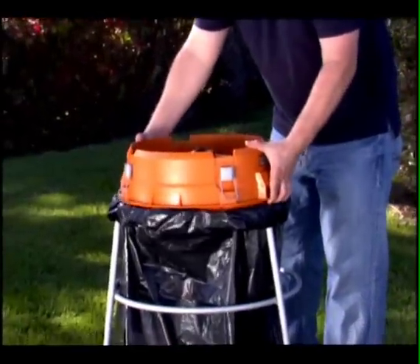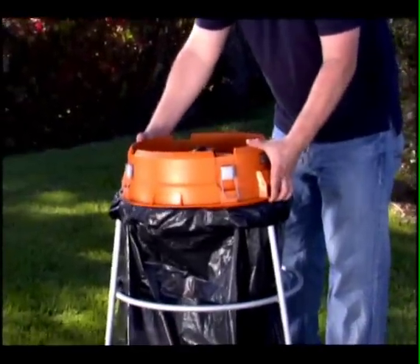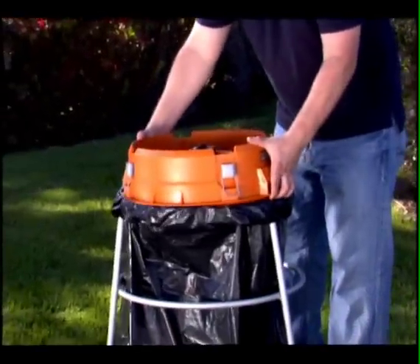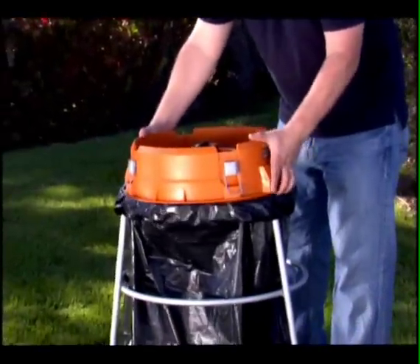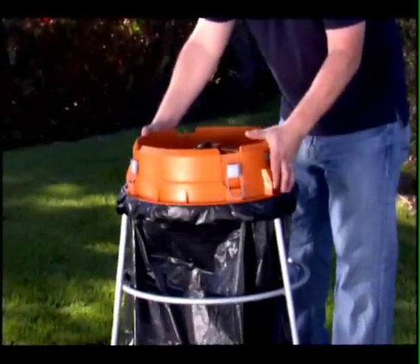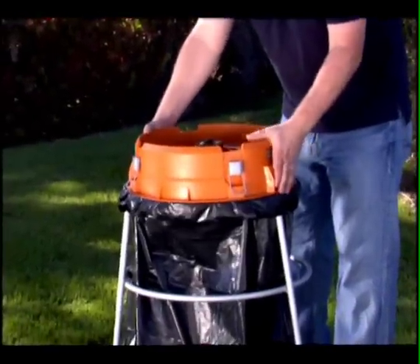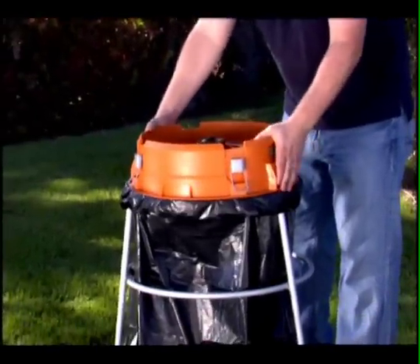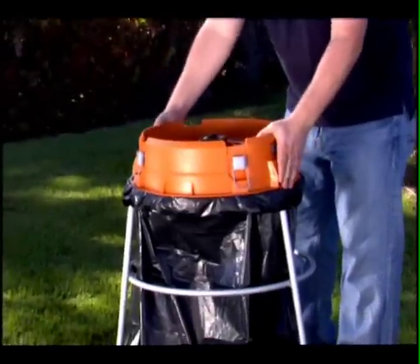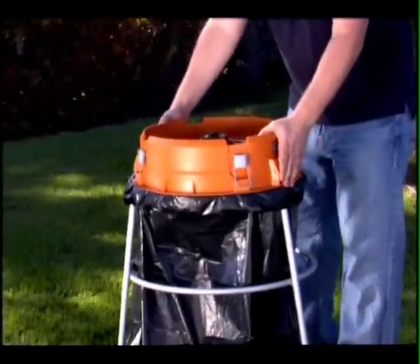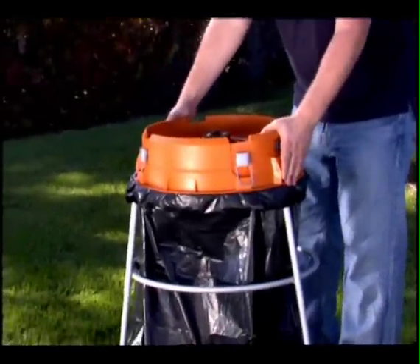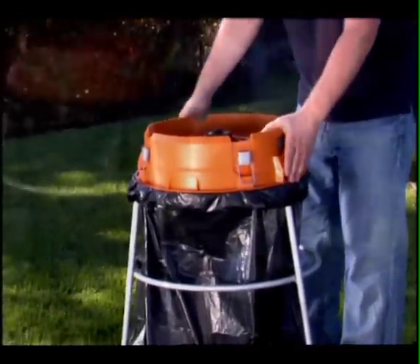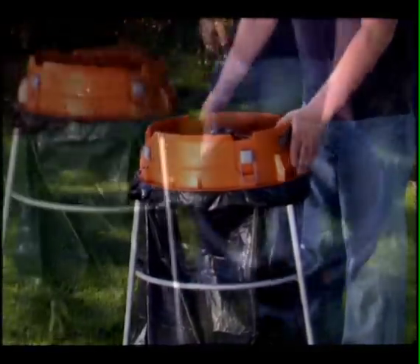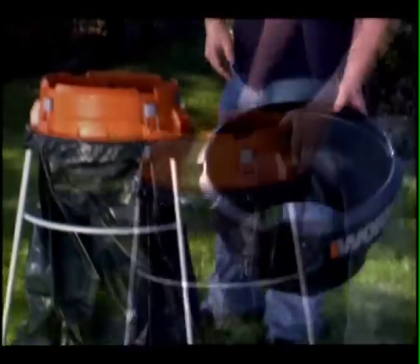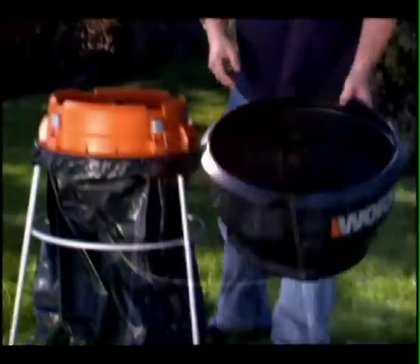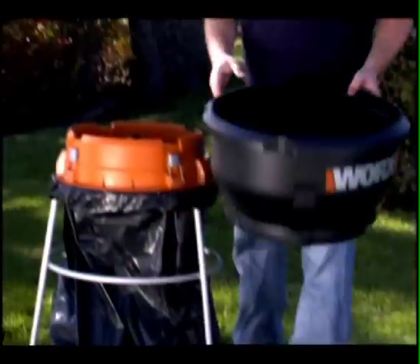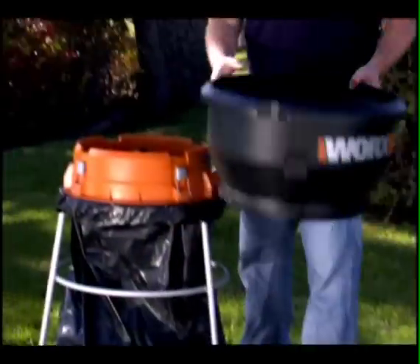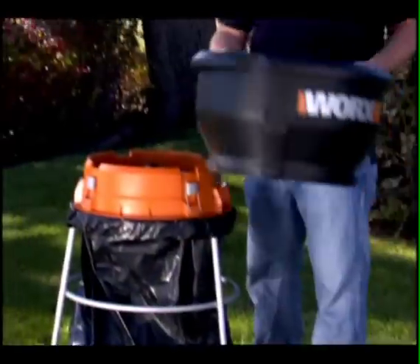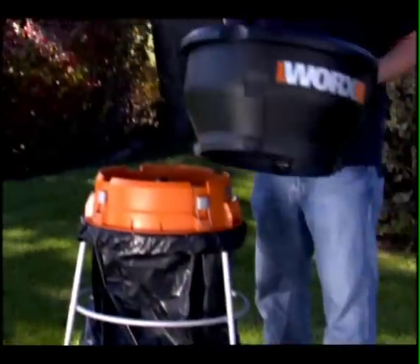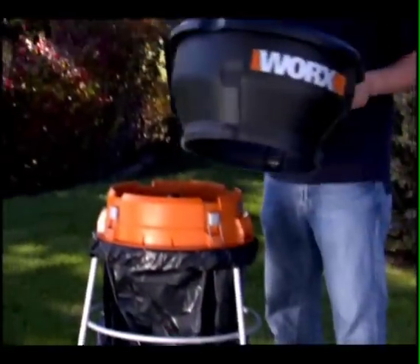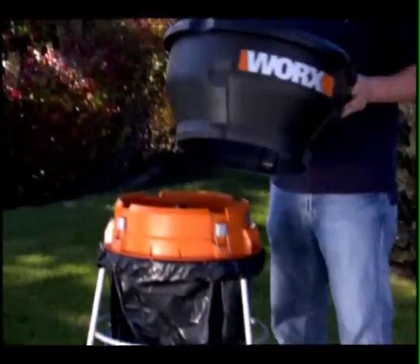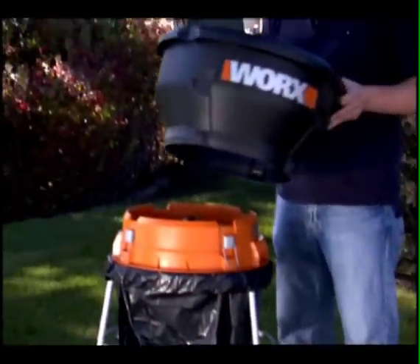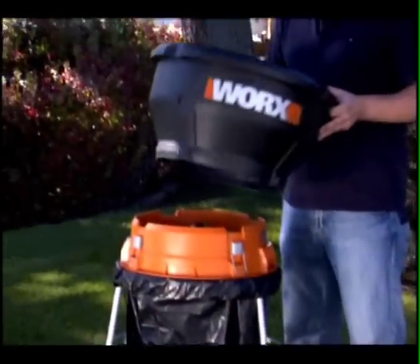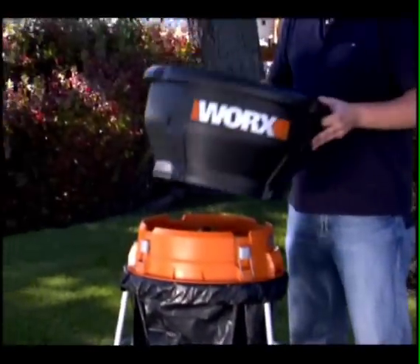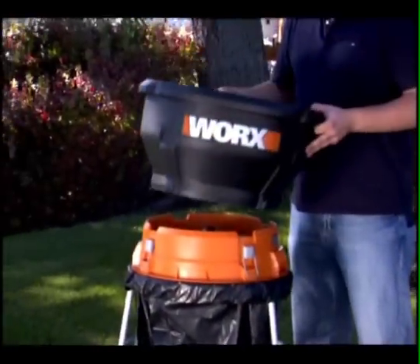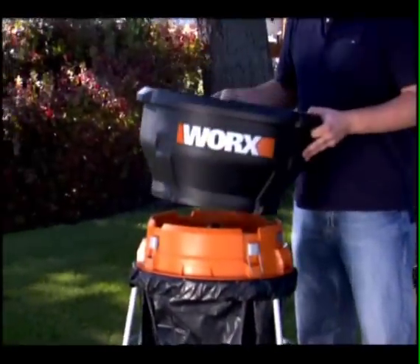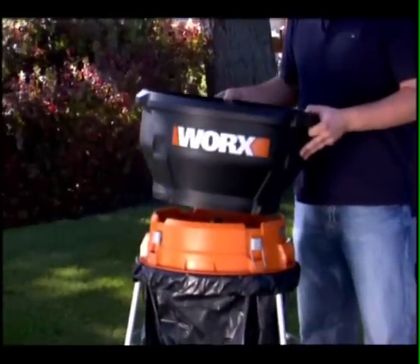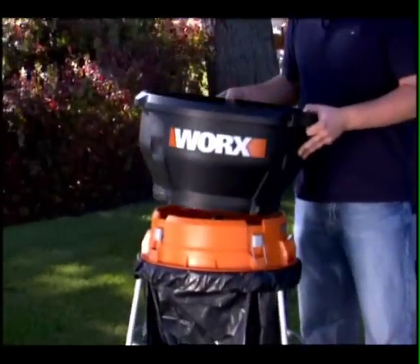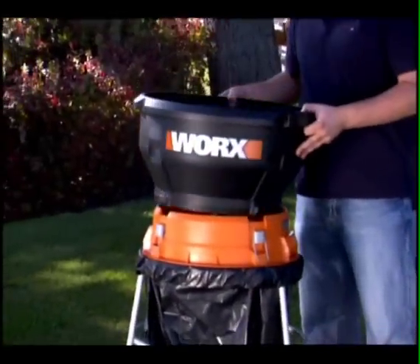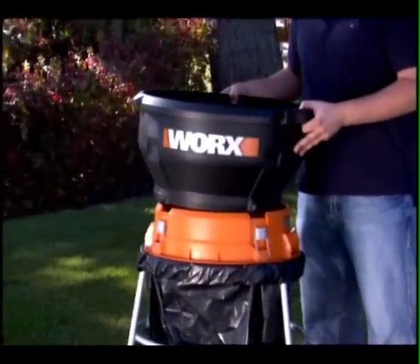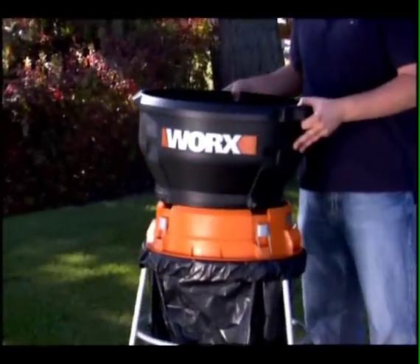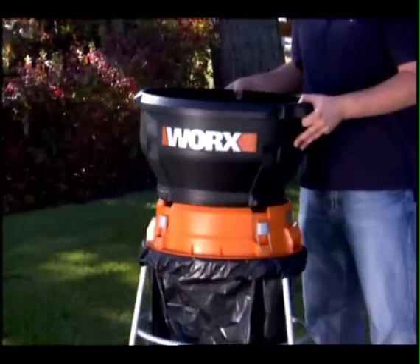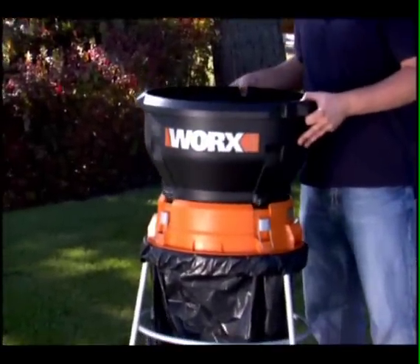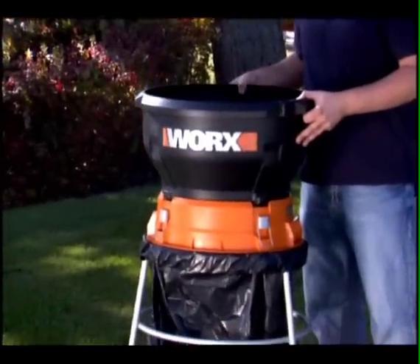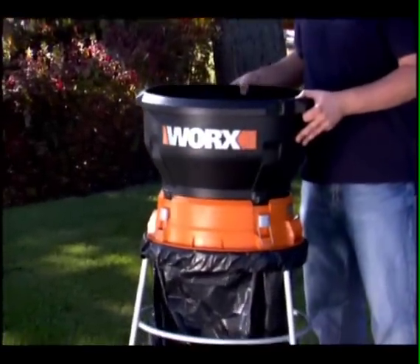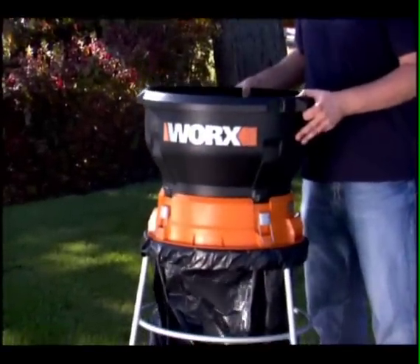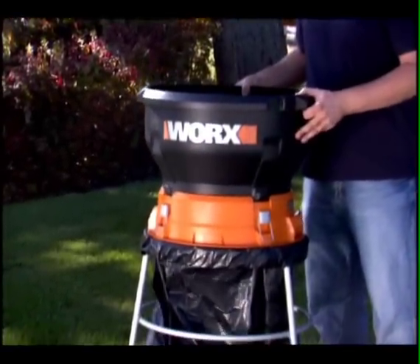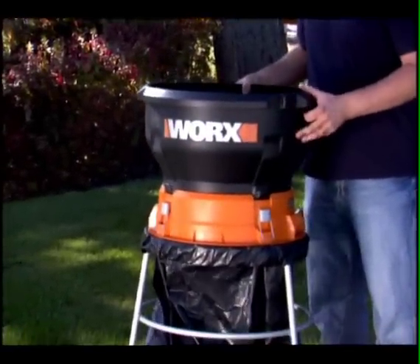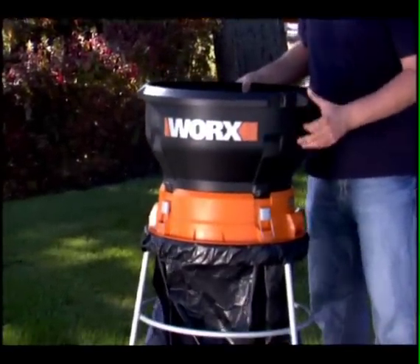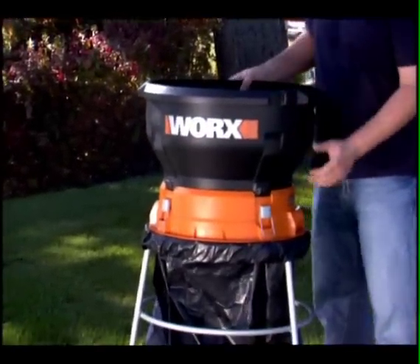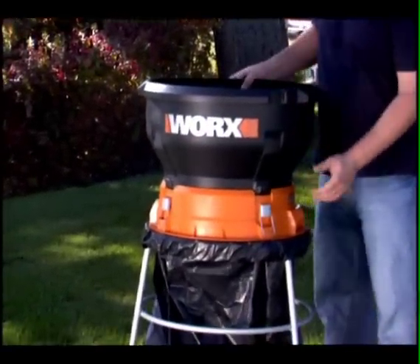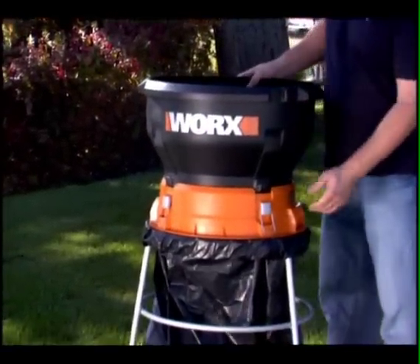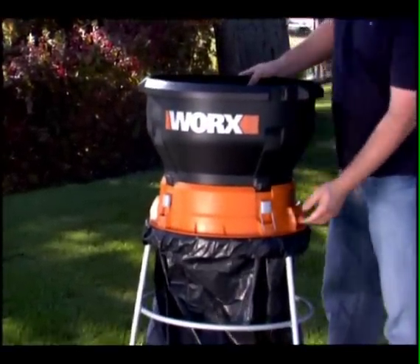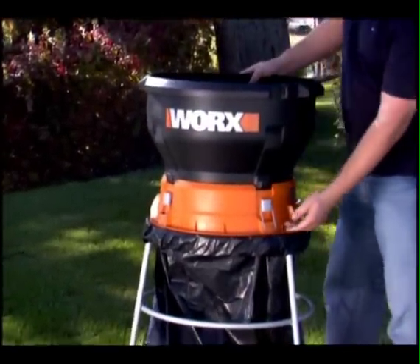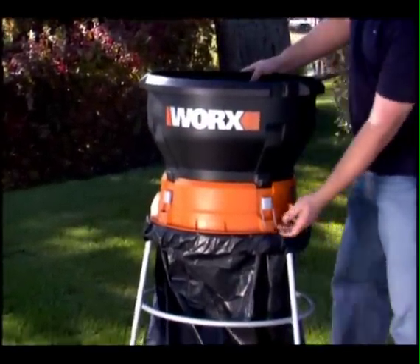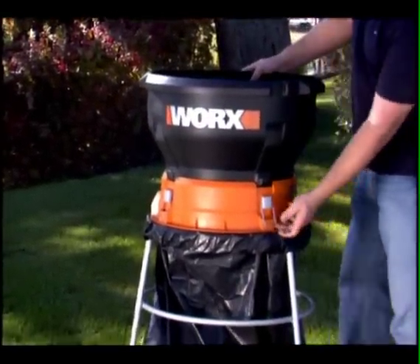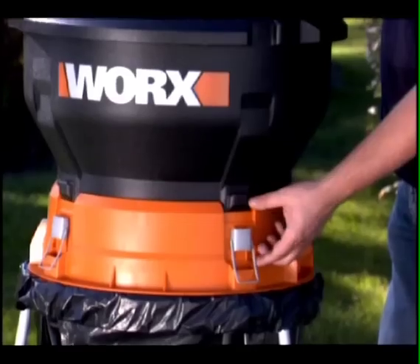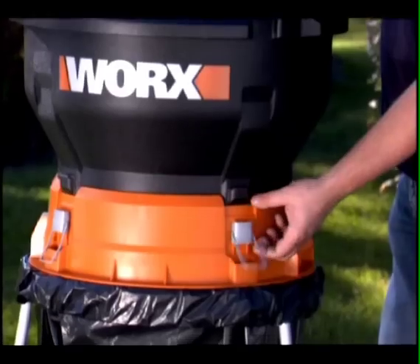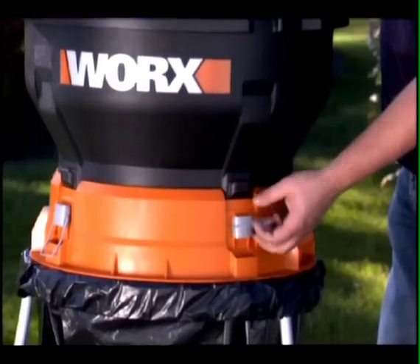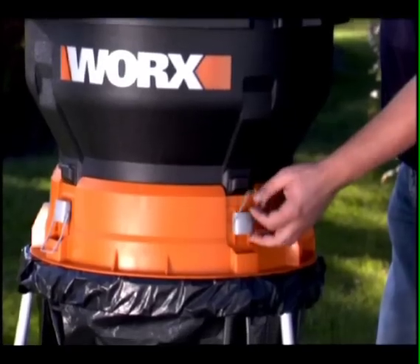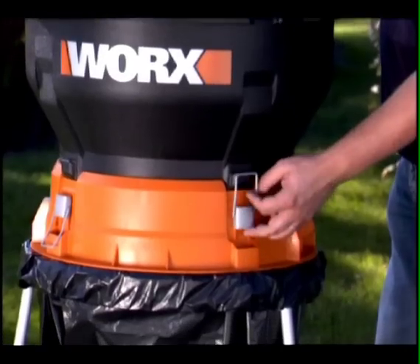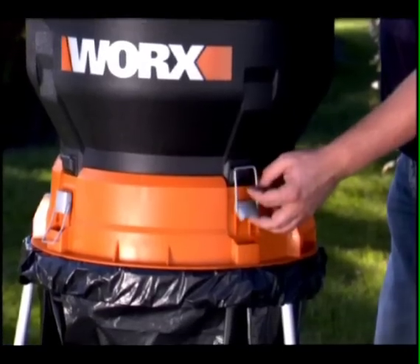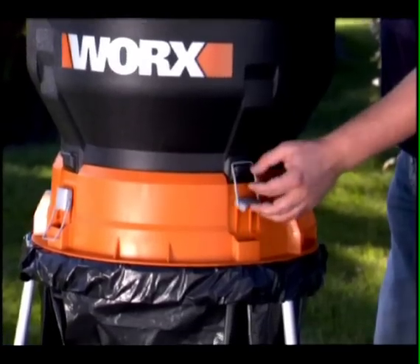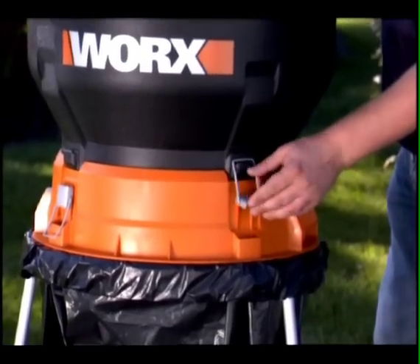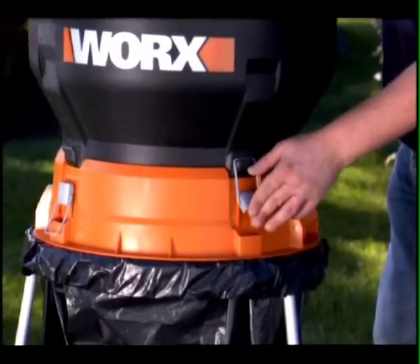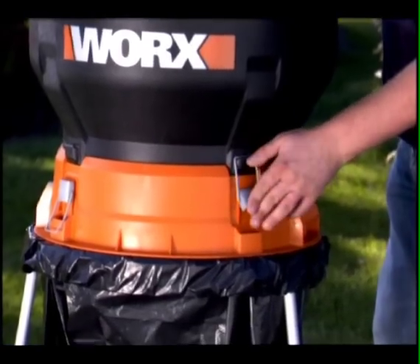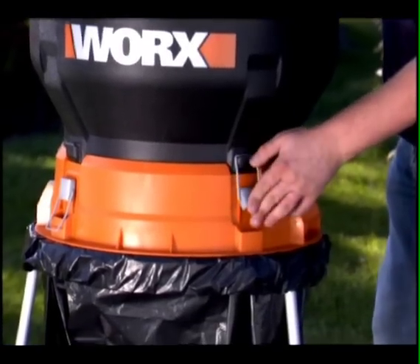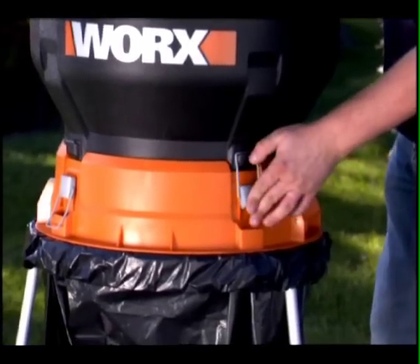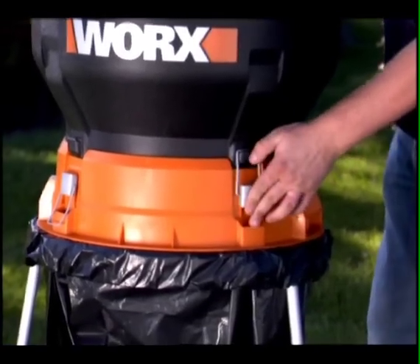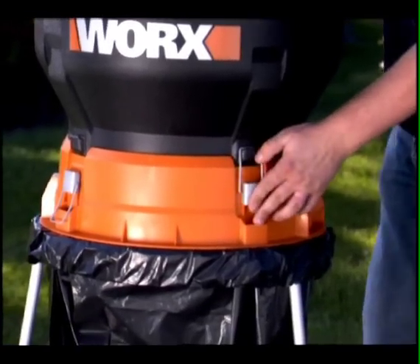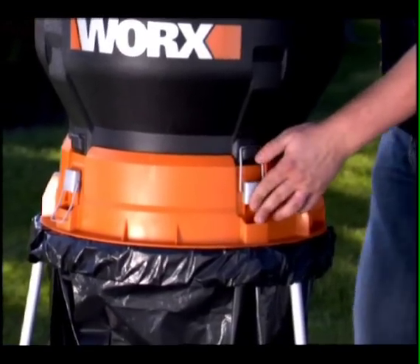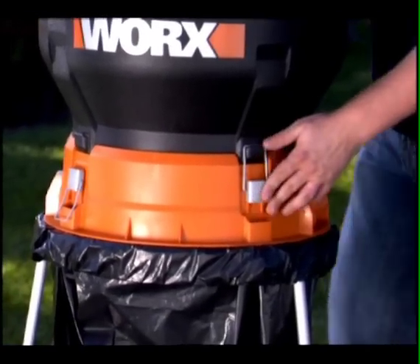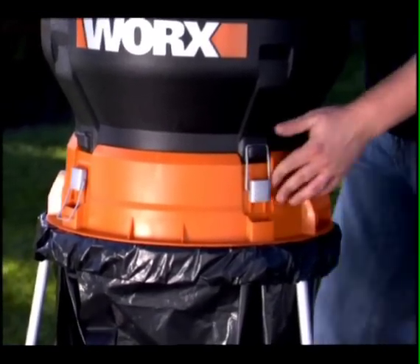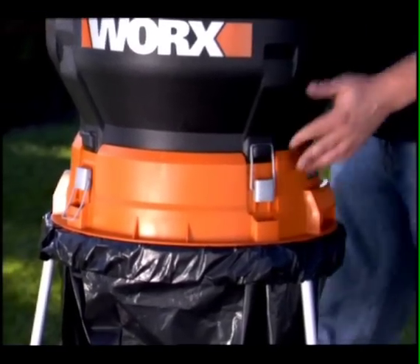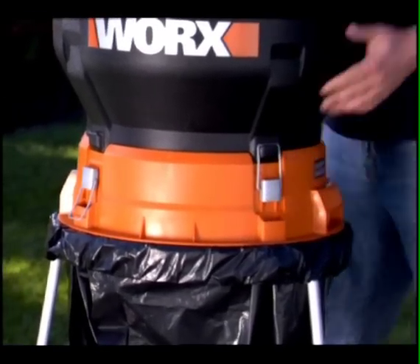Just set the motor and funnel on top and lock it into place. Now you are ready to make fall cleanup fast and easy.